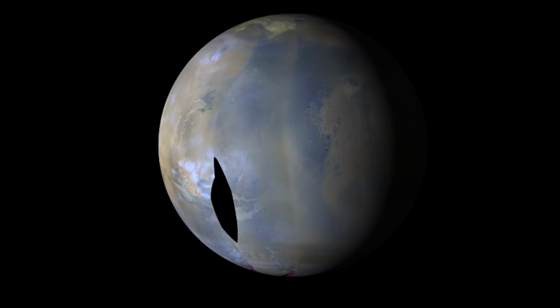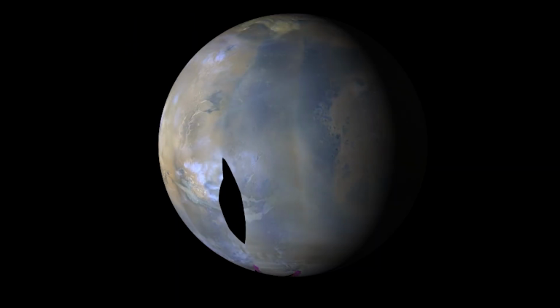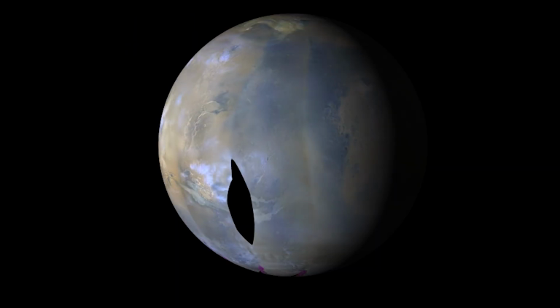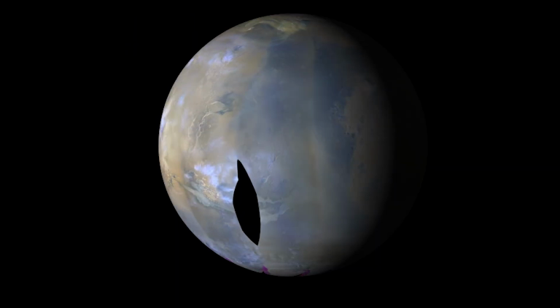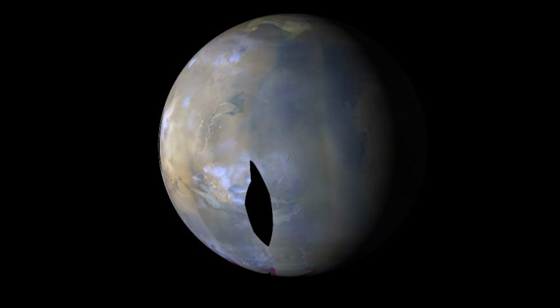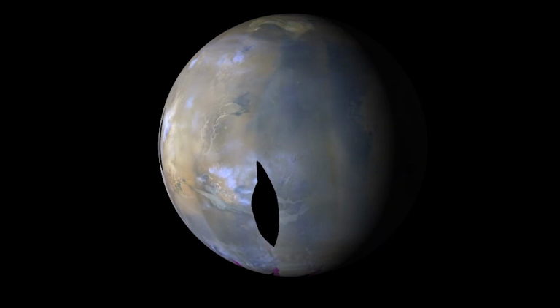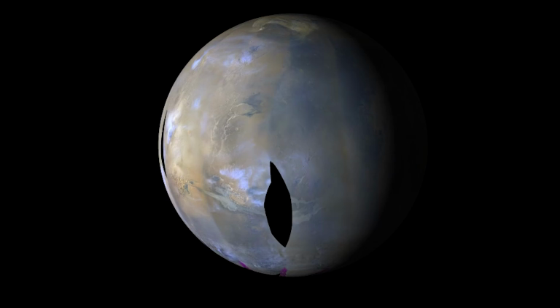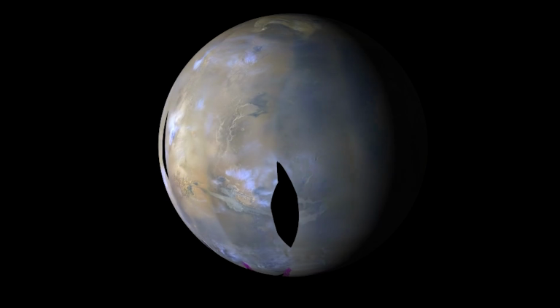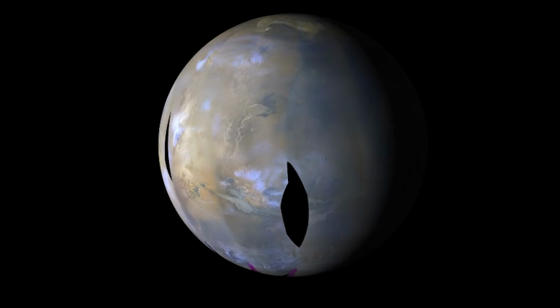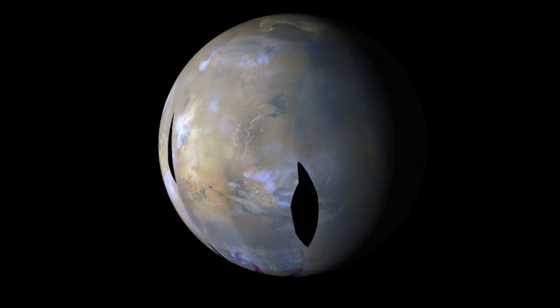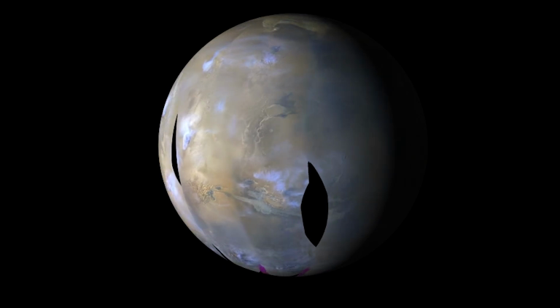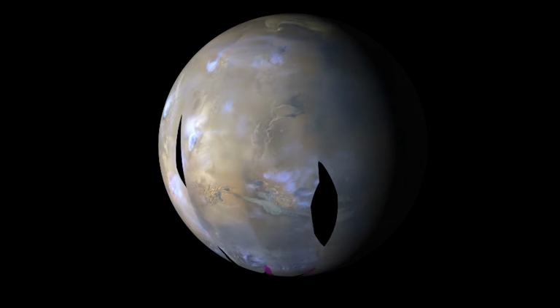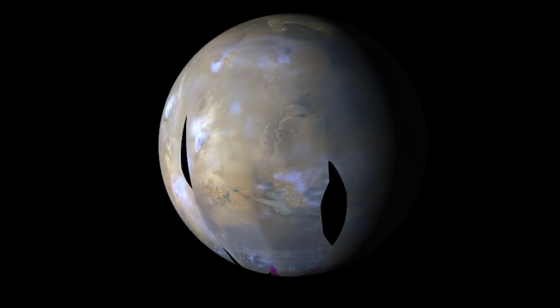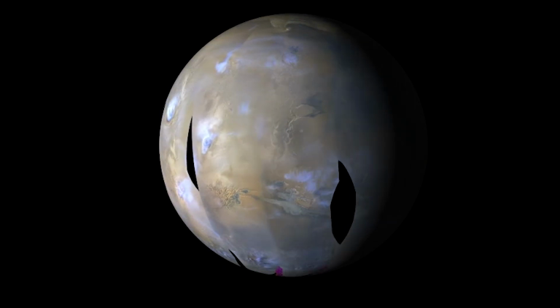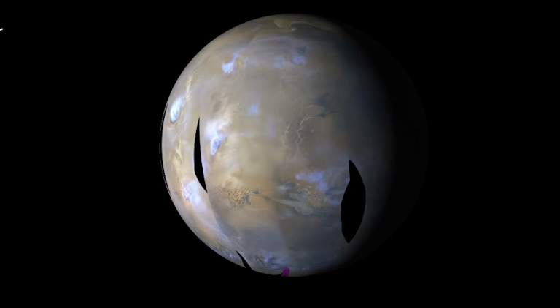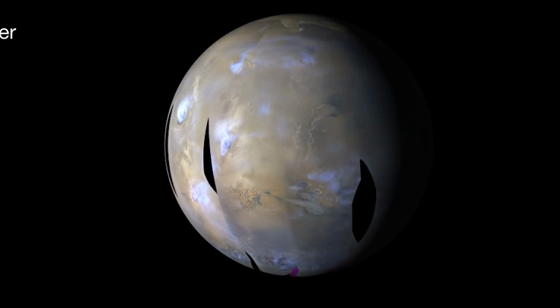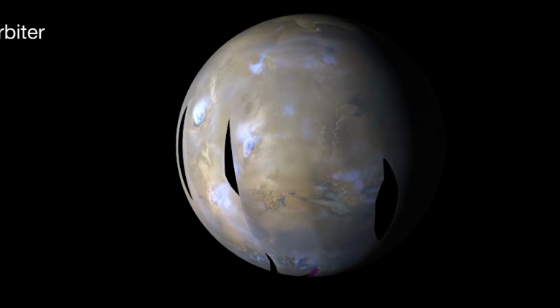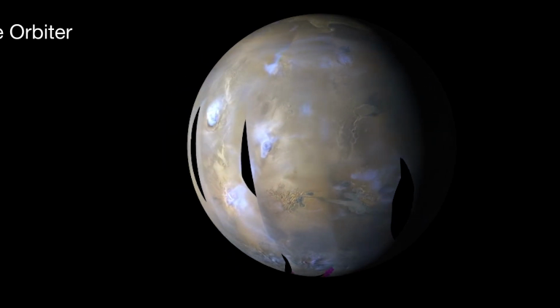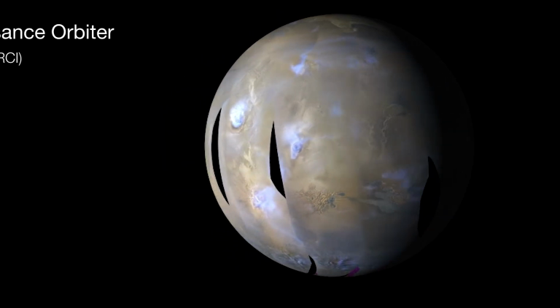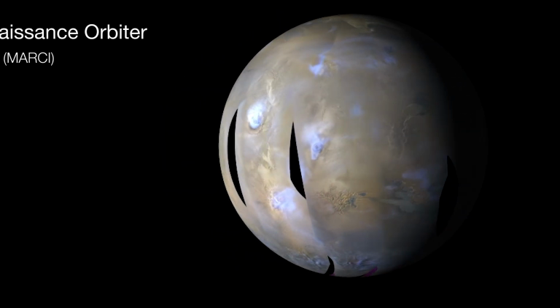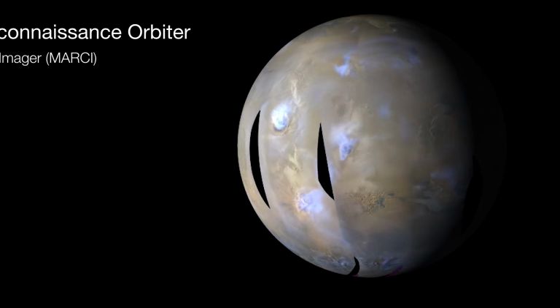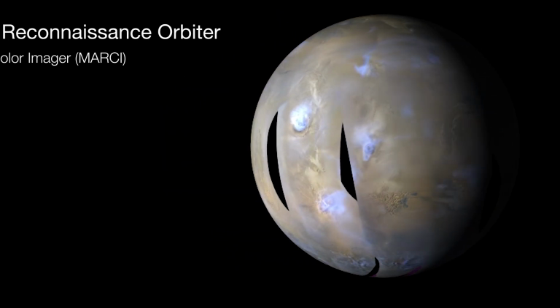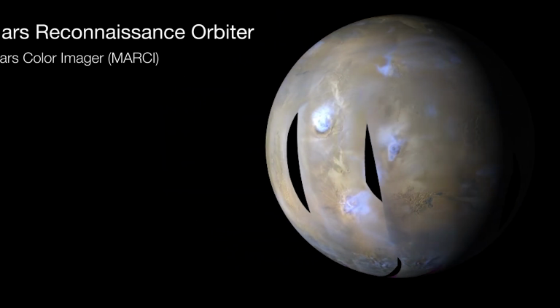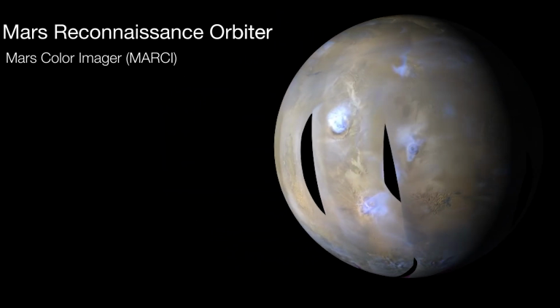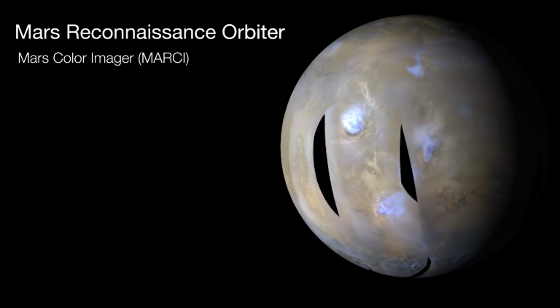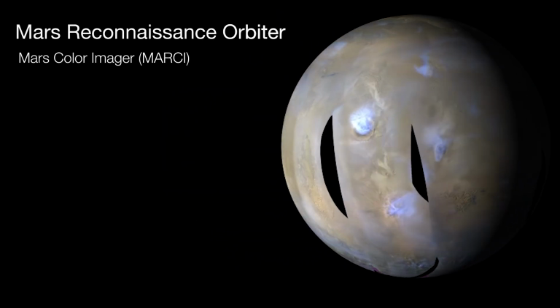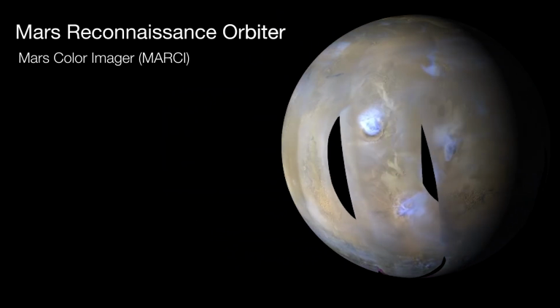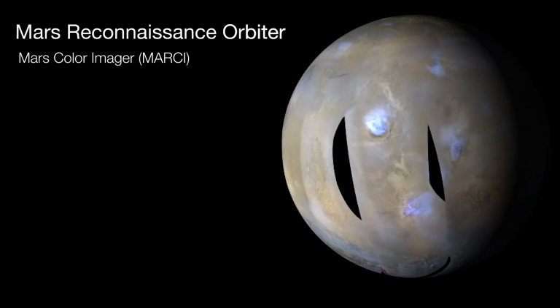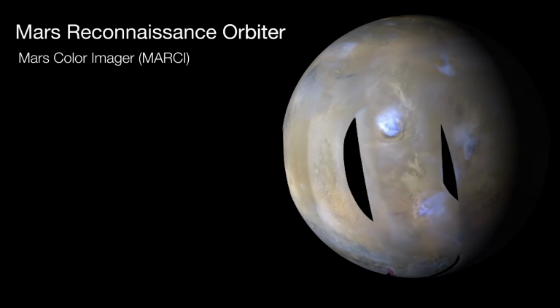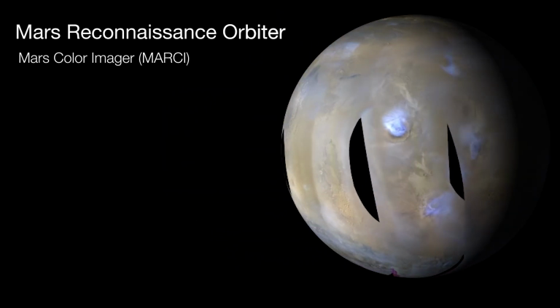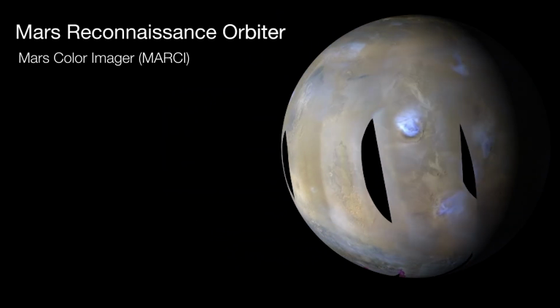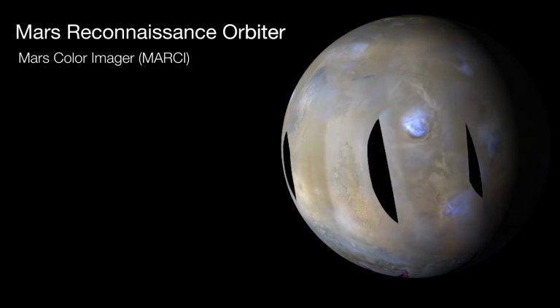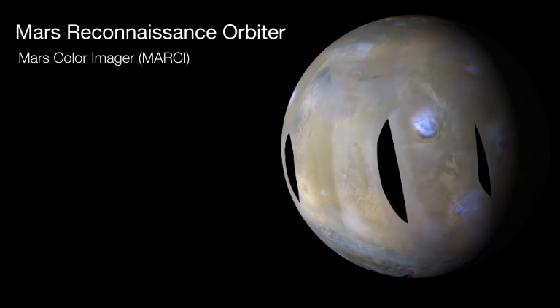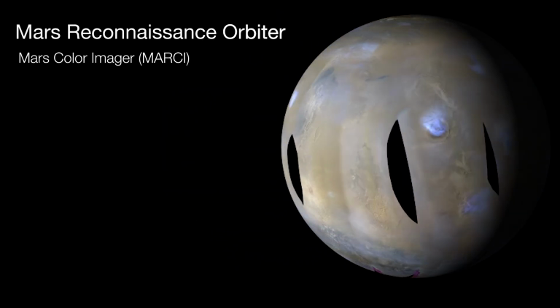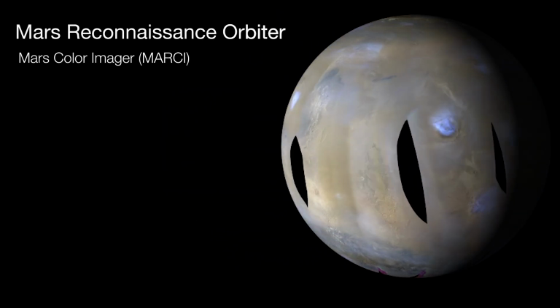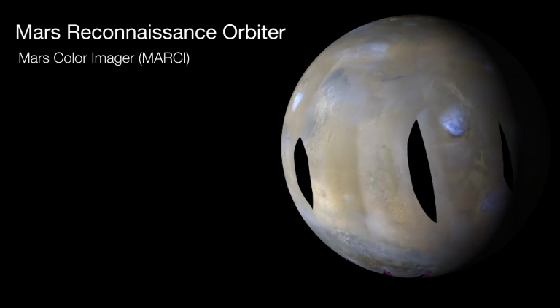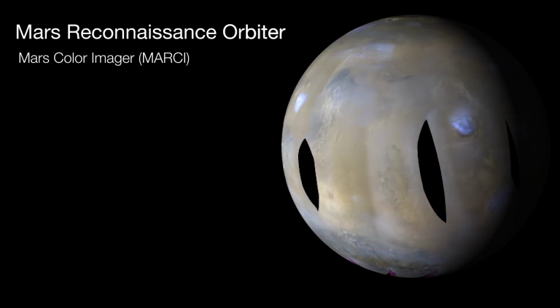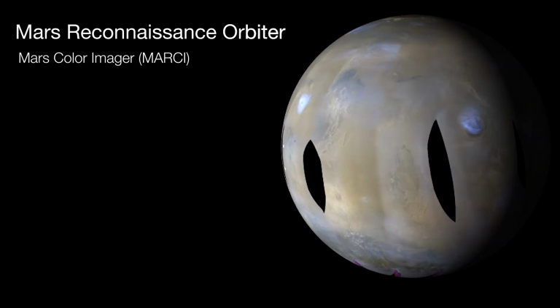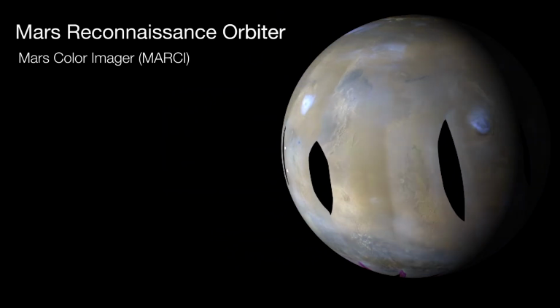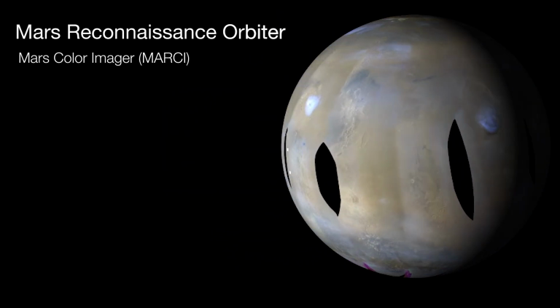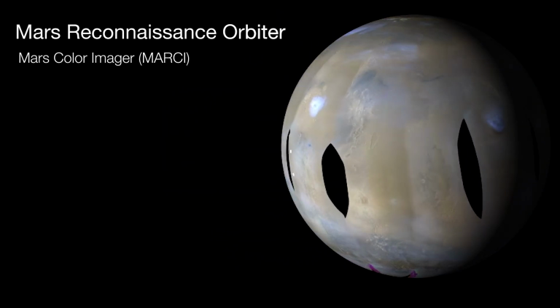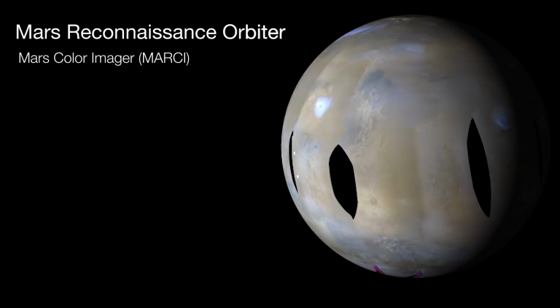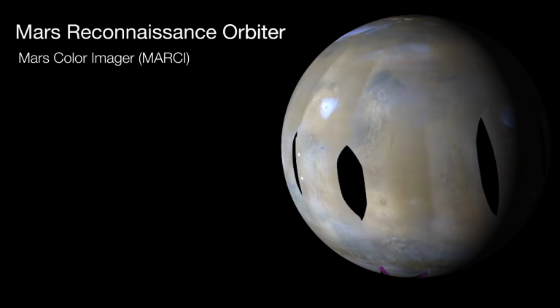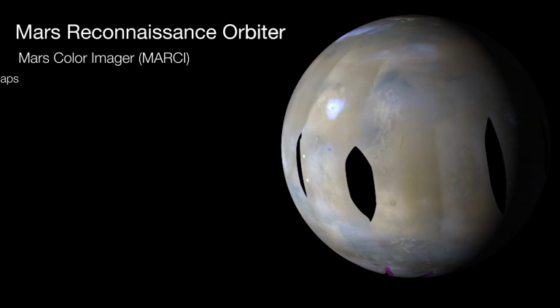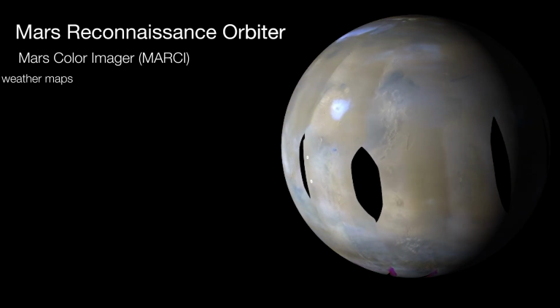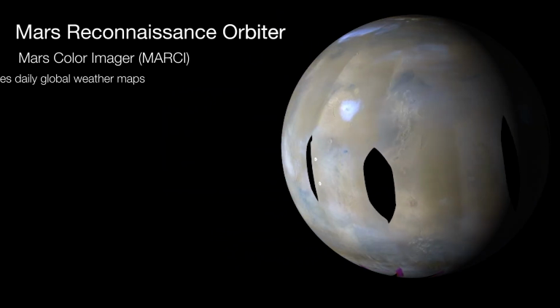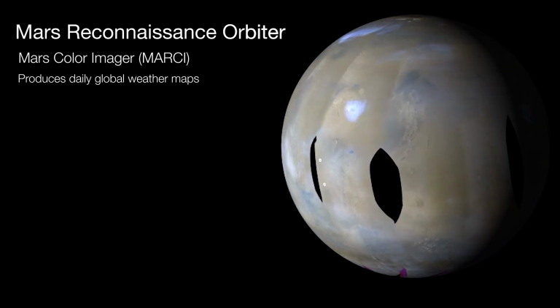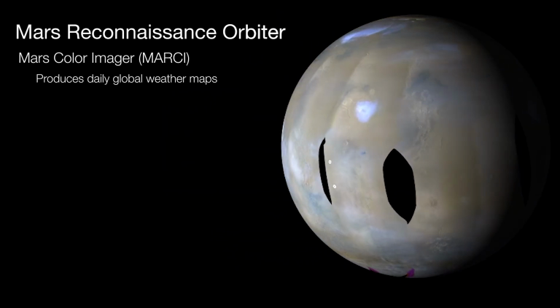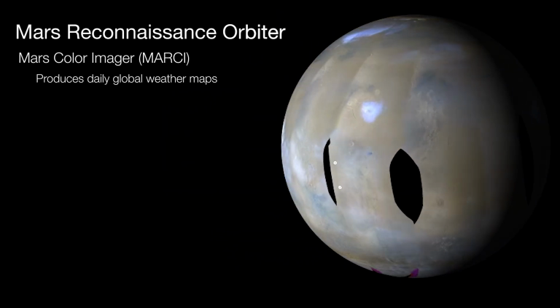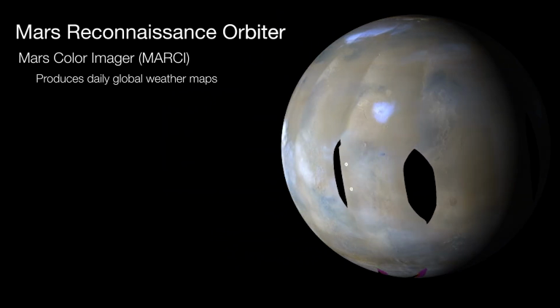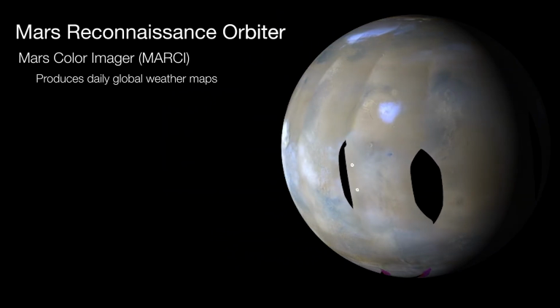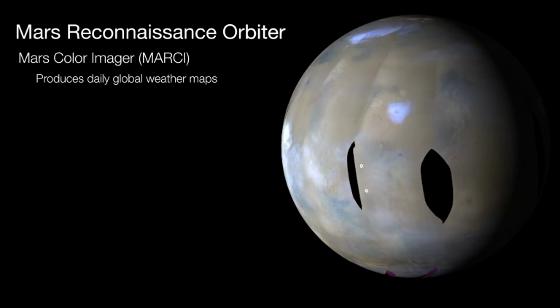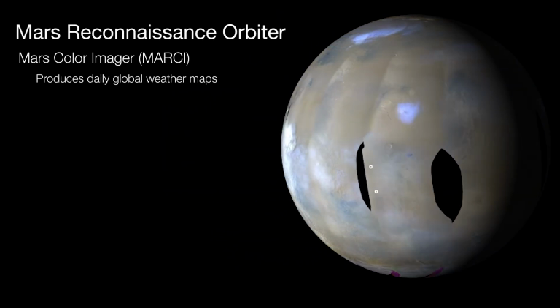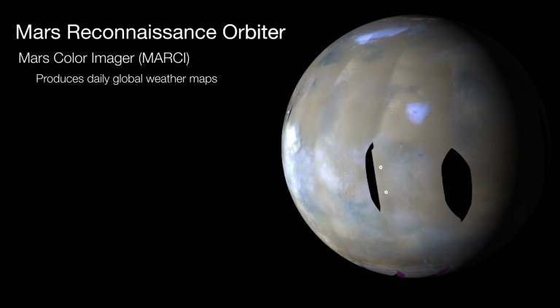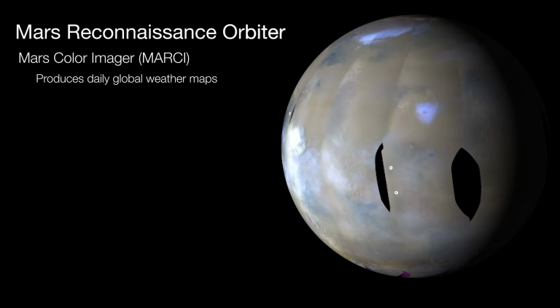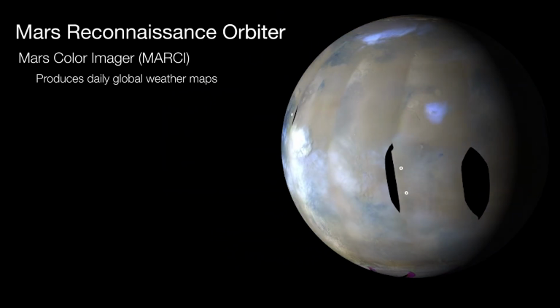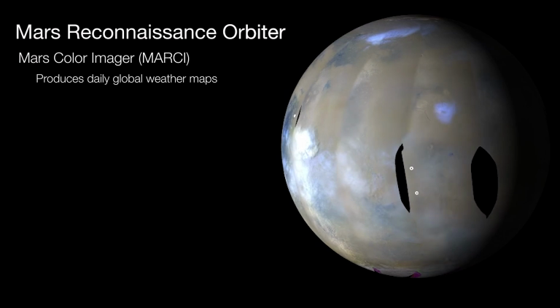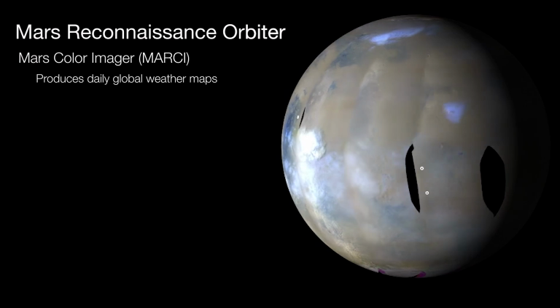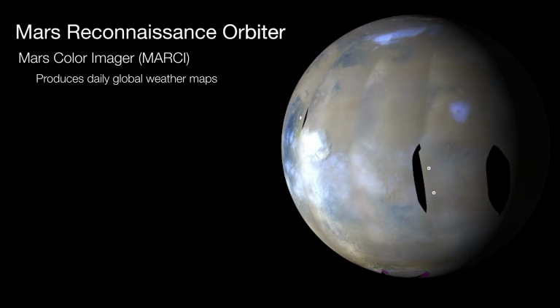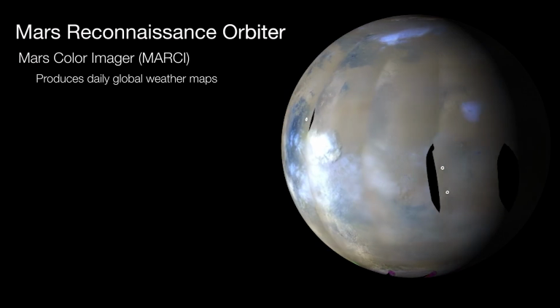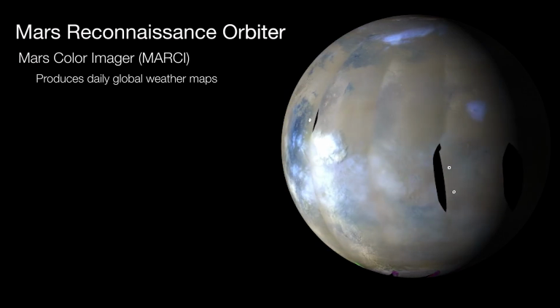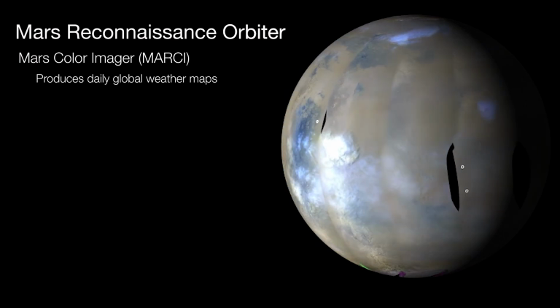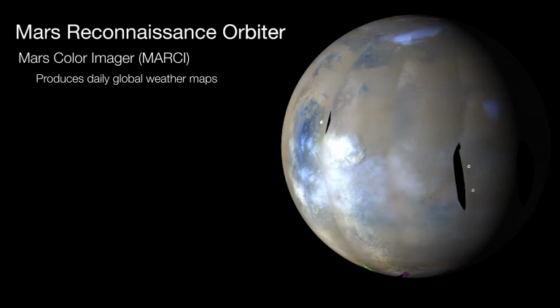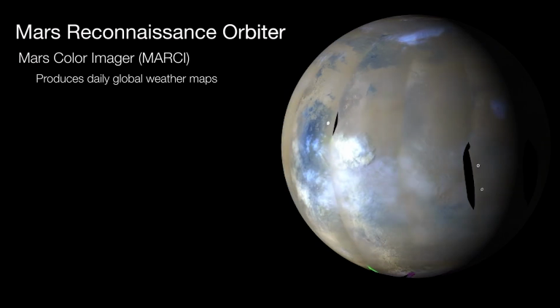Storms are first detected by MRO's Mars Color Imager, or MARCI, which produces a daily global weather map.